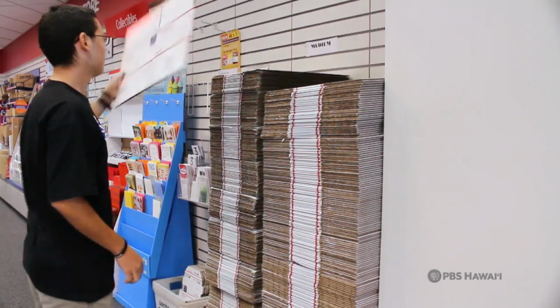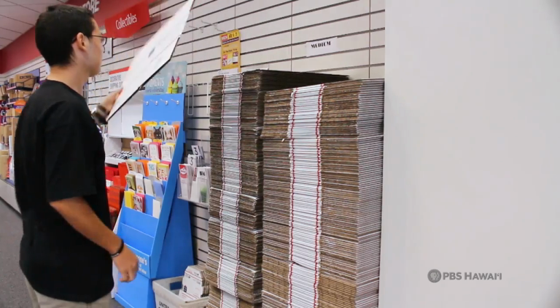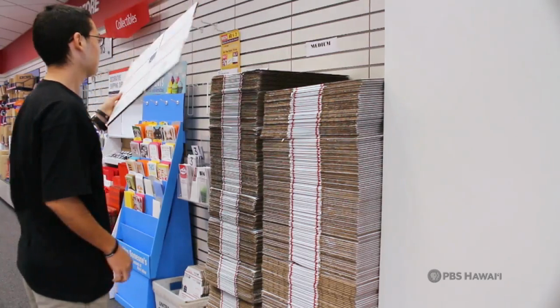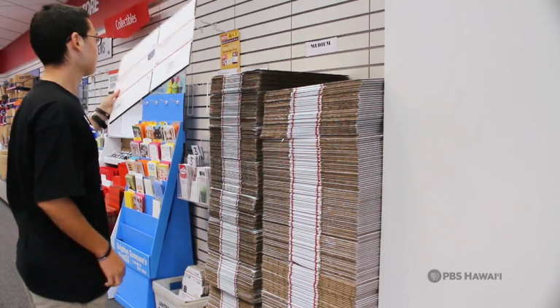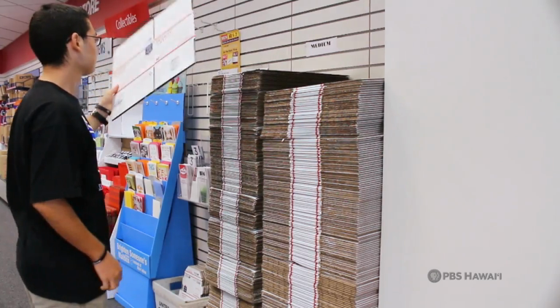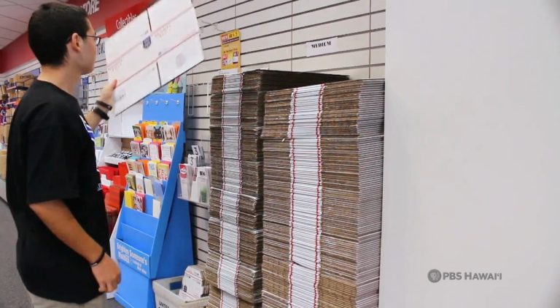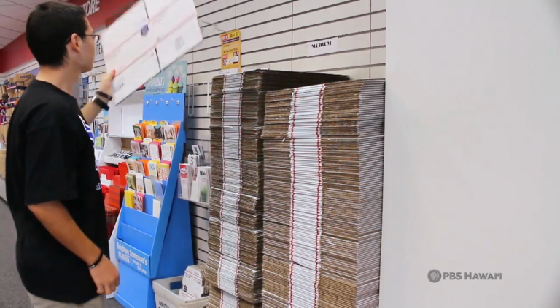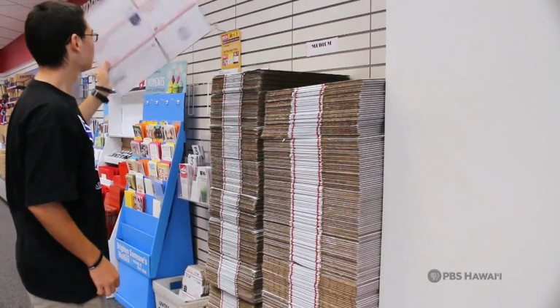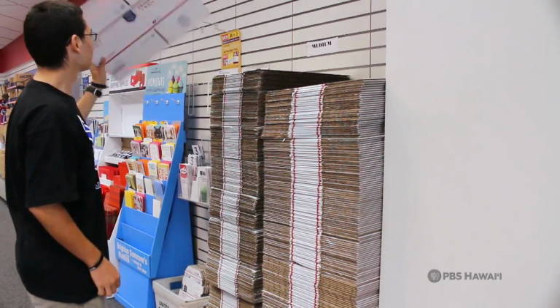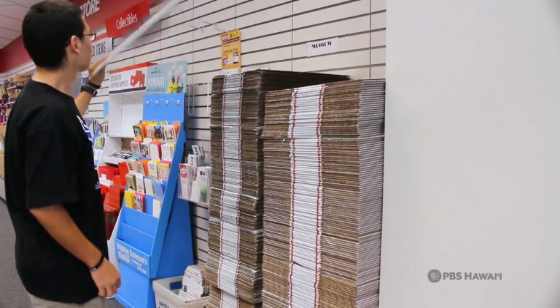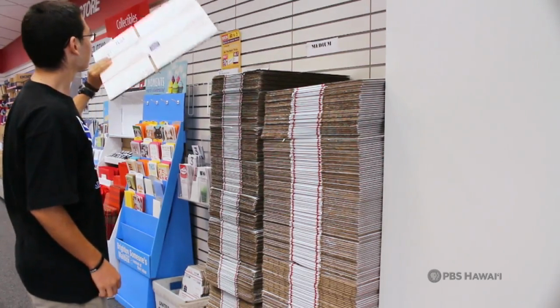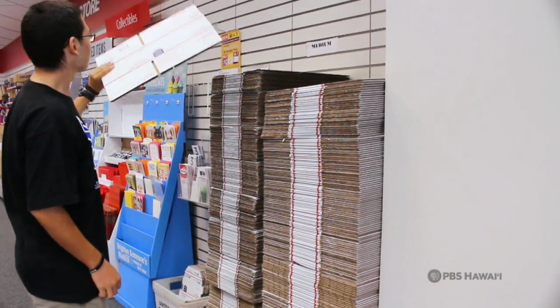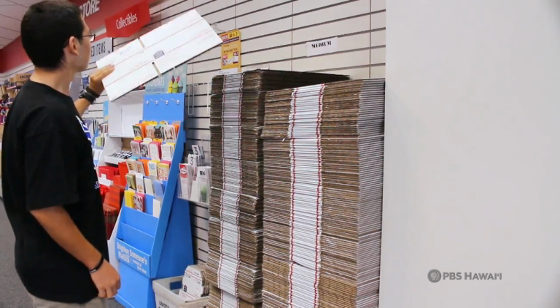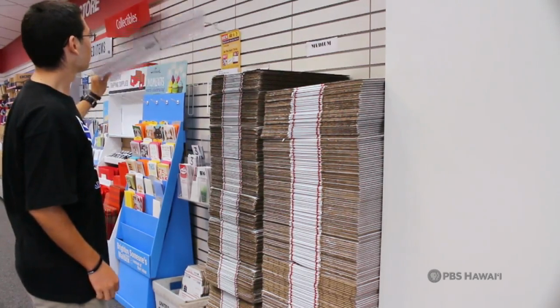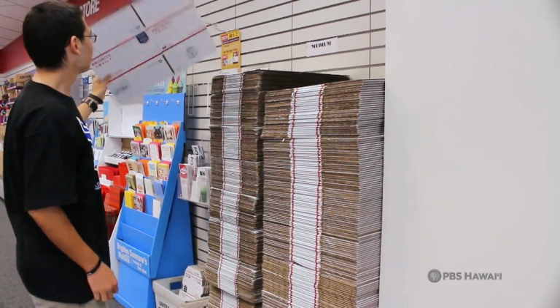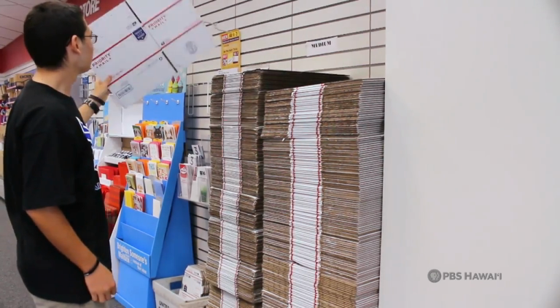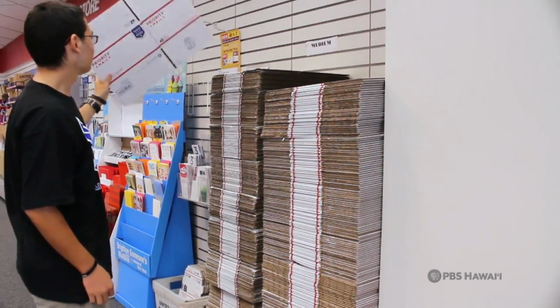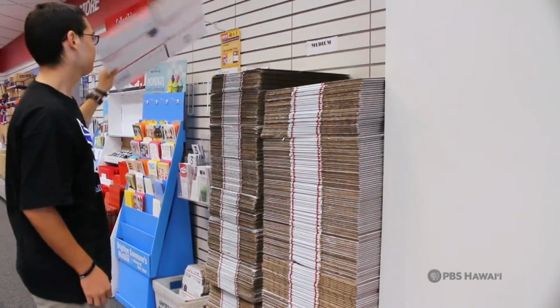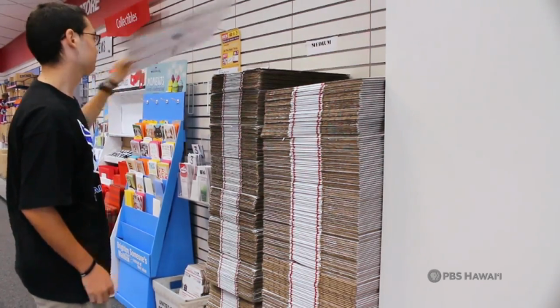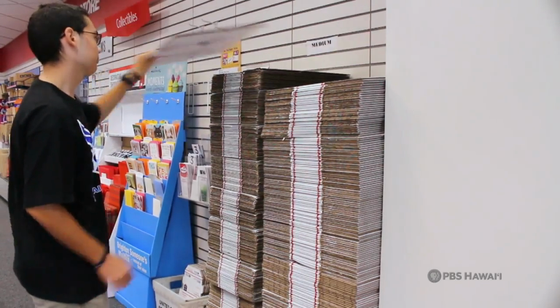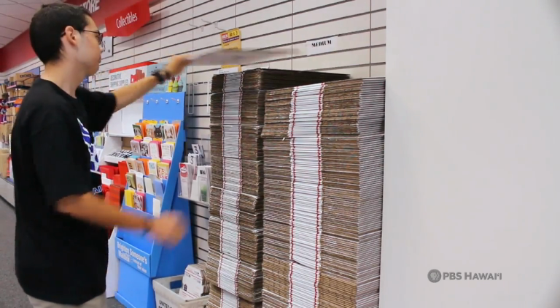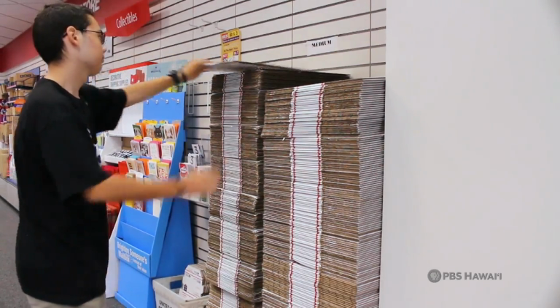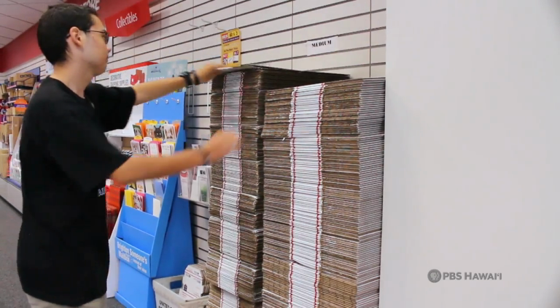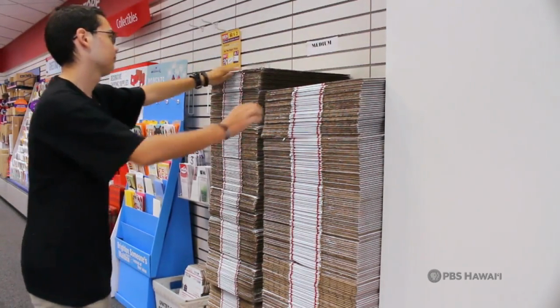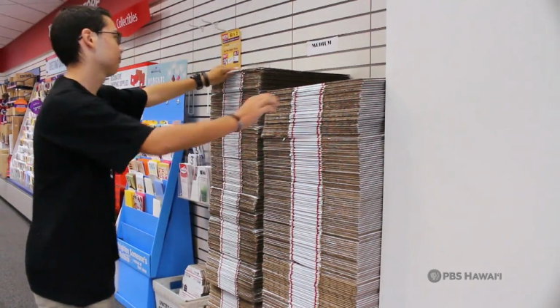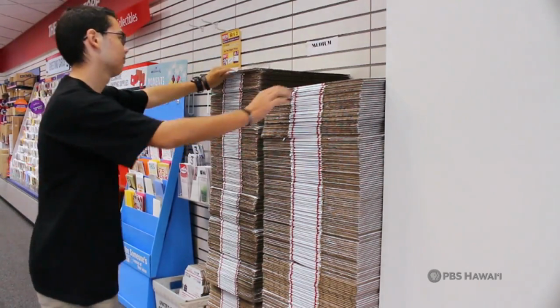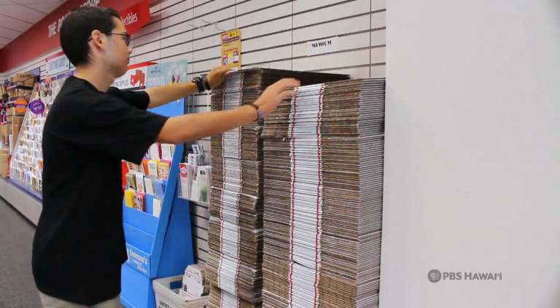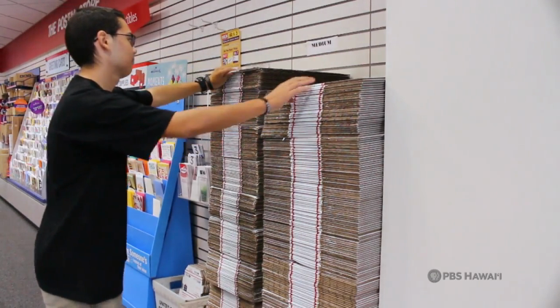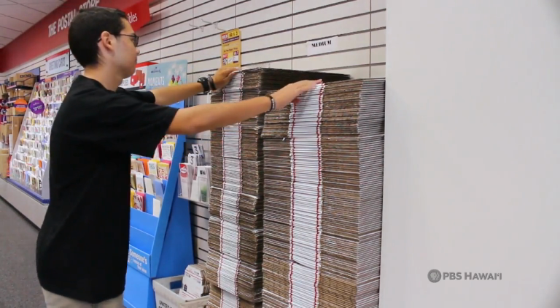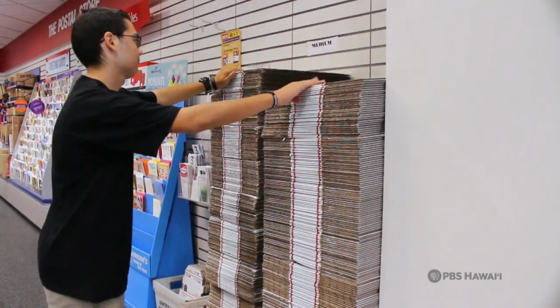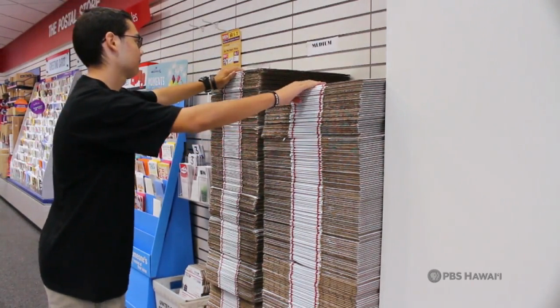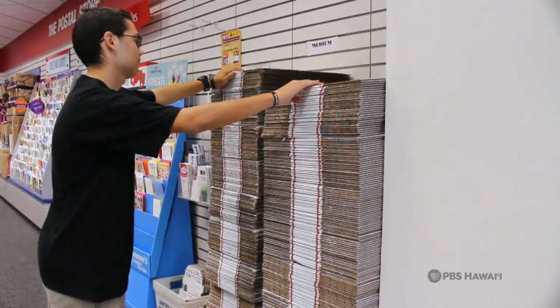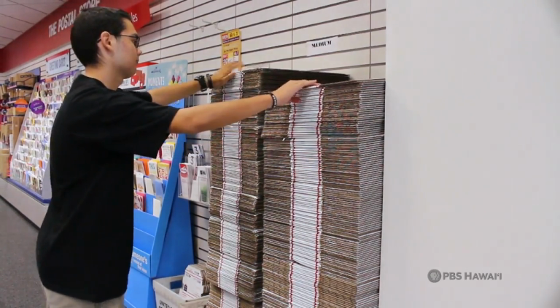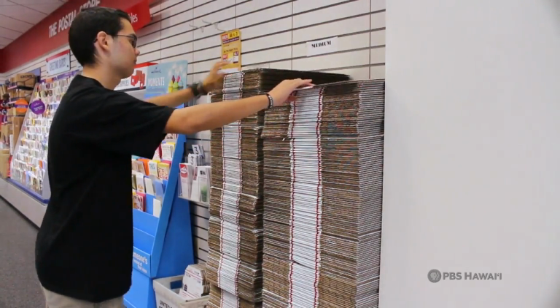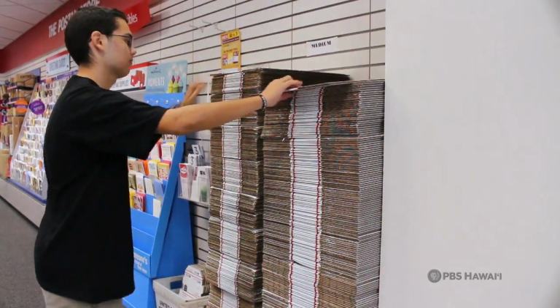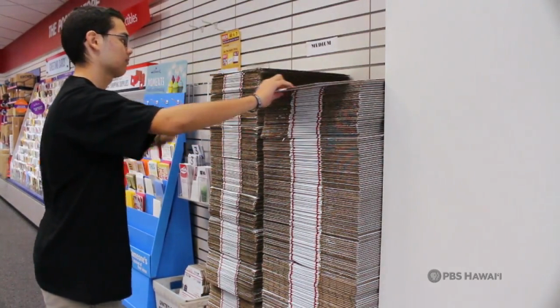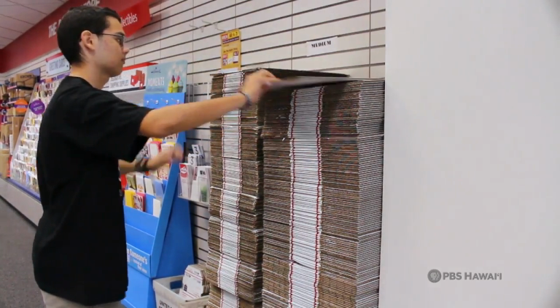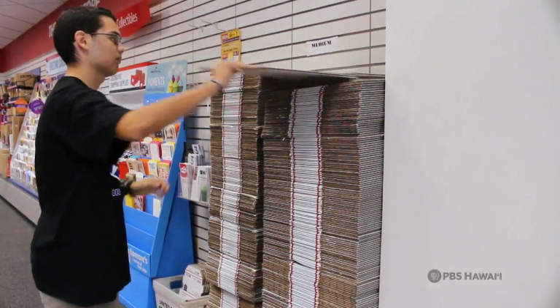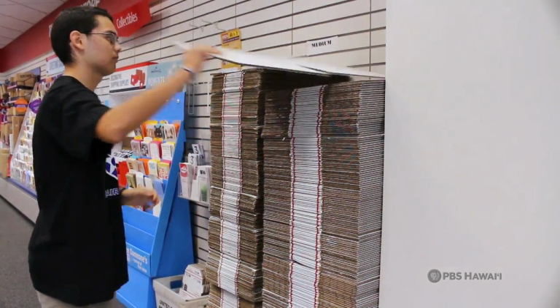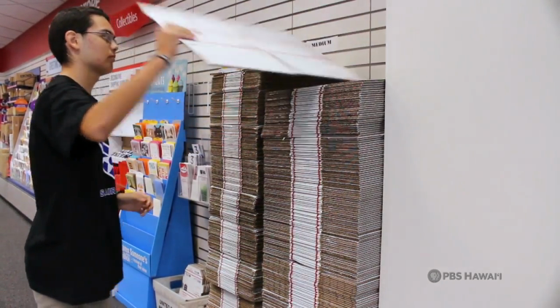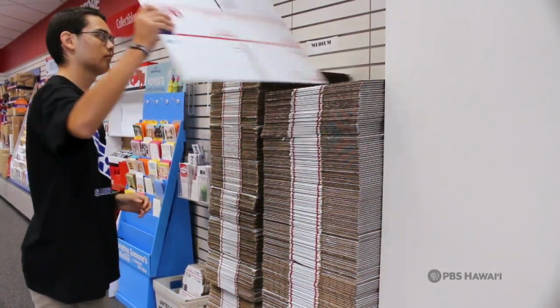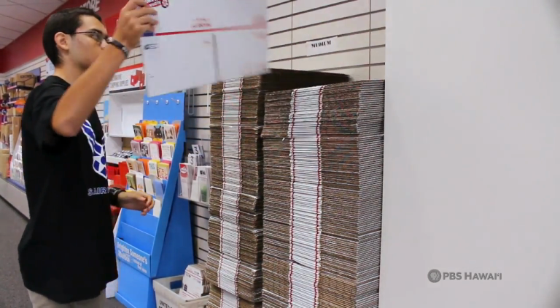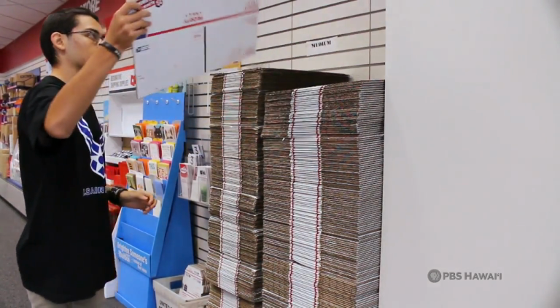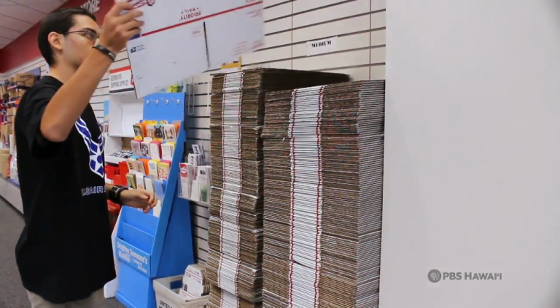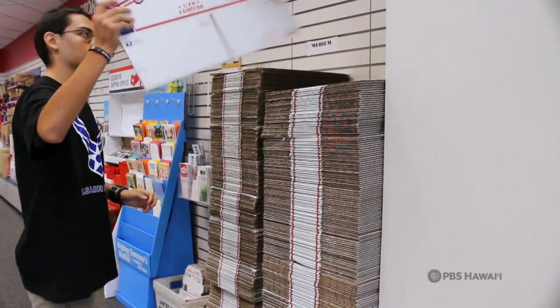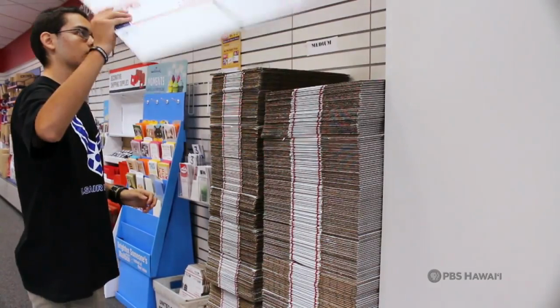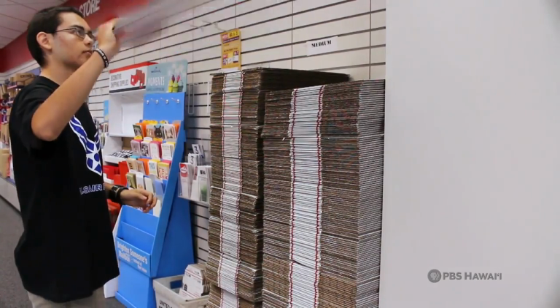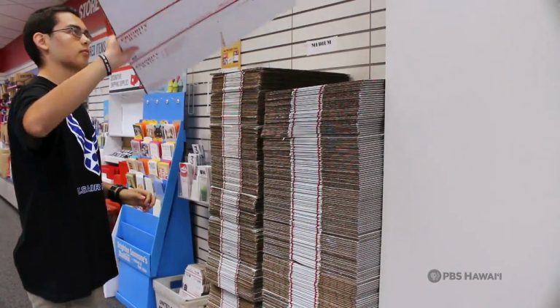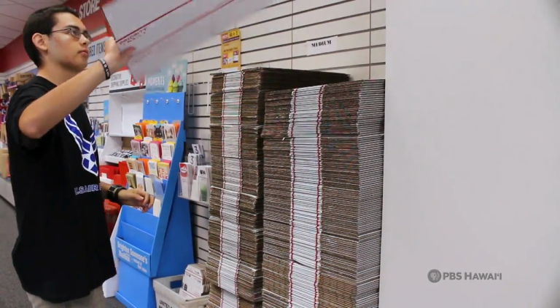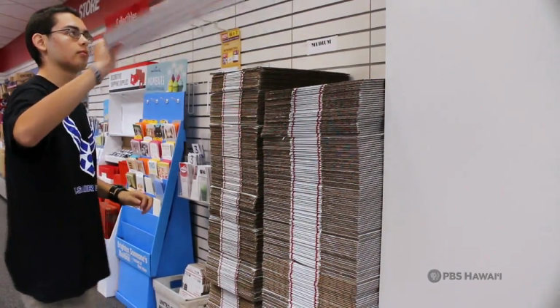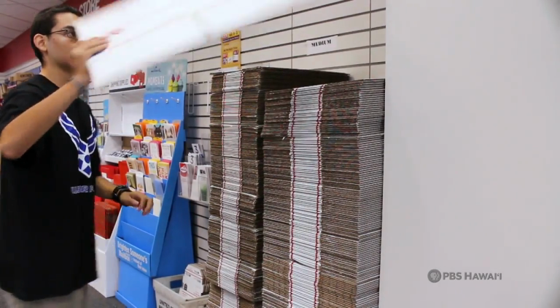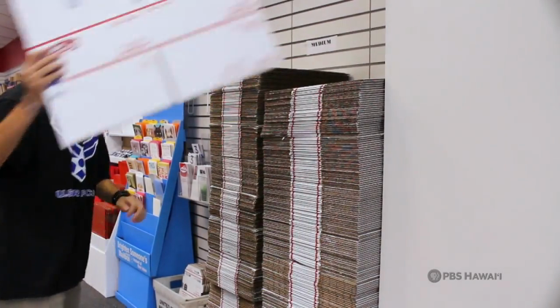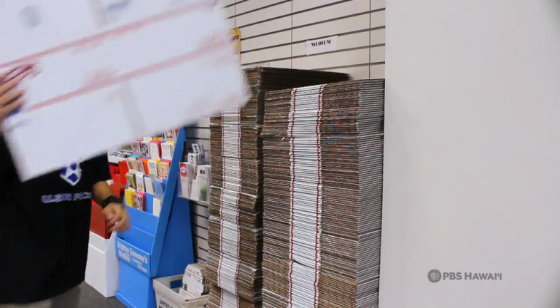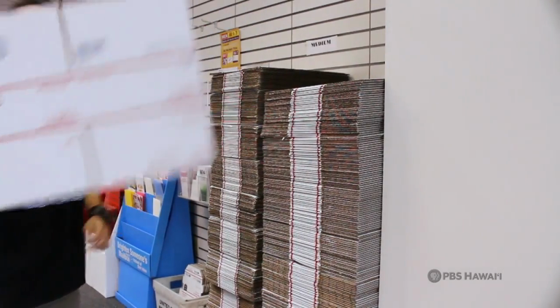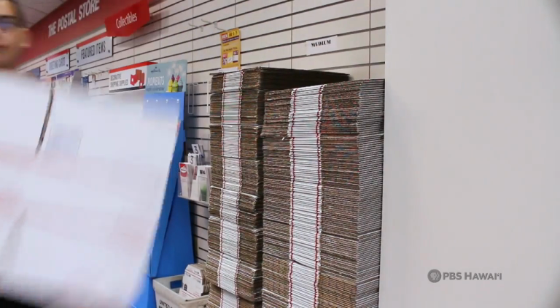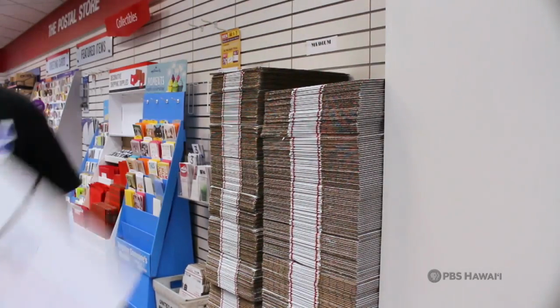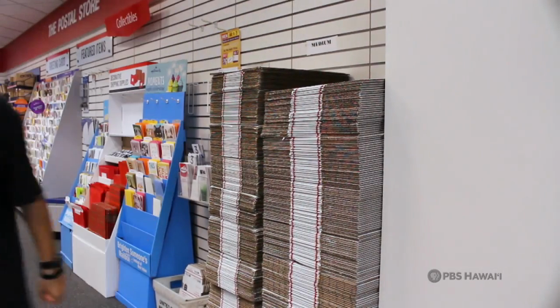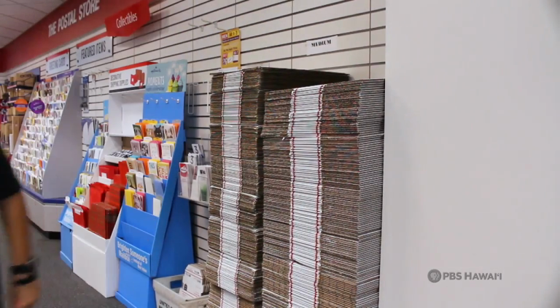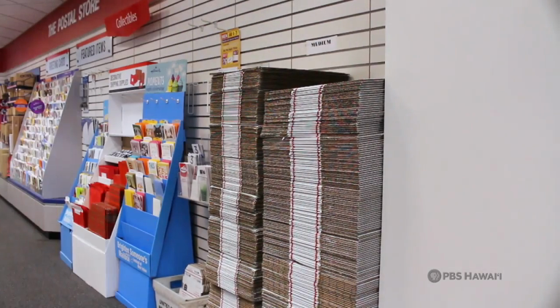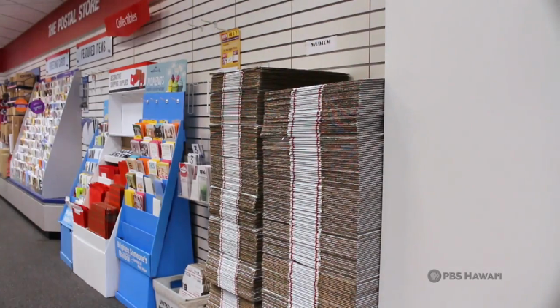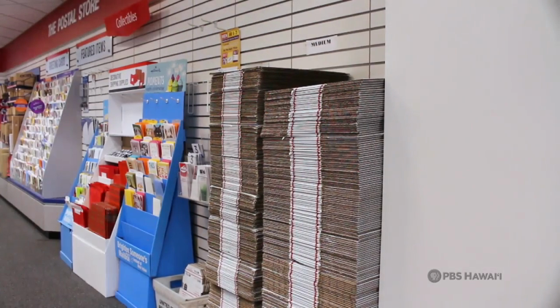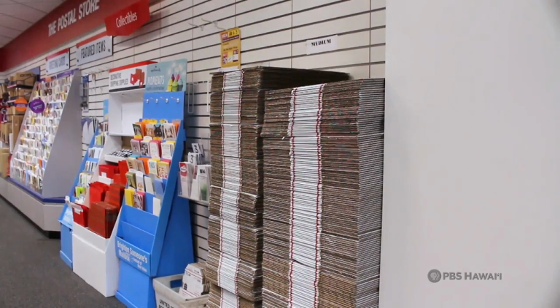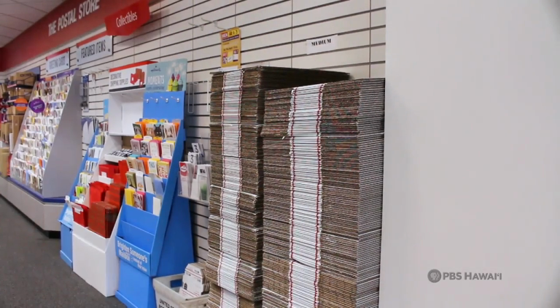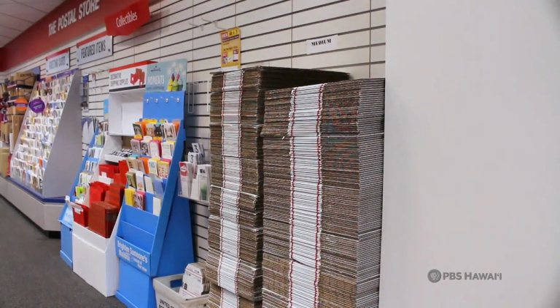First, find a cardboard box to put all the things to send in. Make sure it's a sturdy one that doesn't have any holes.